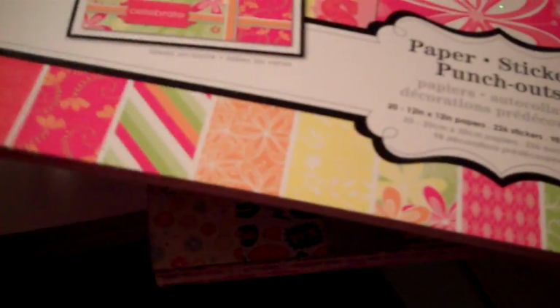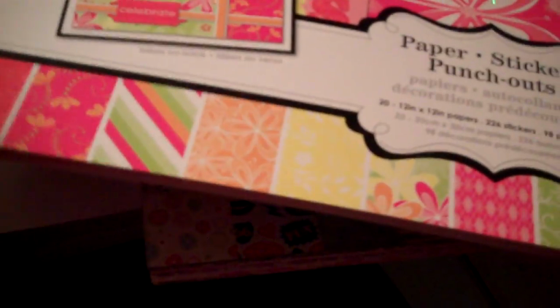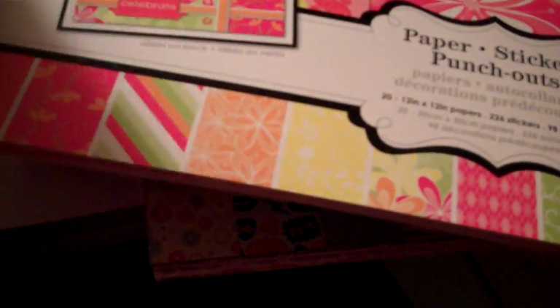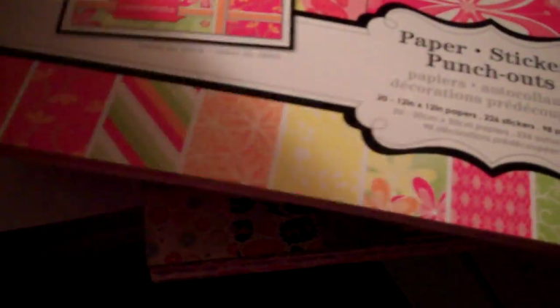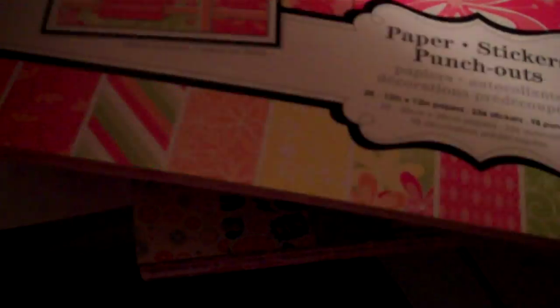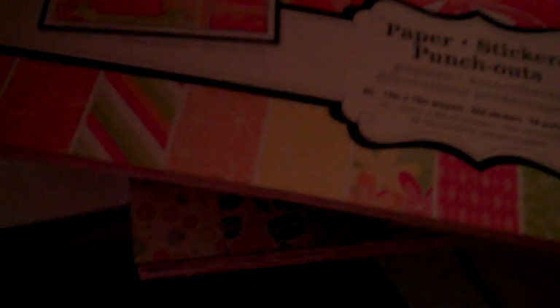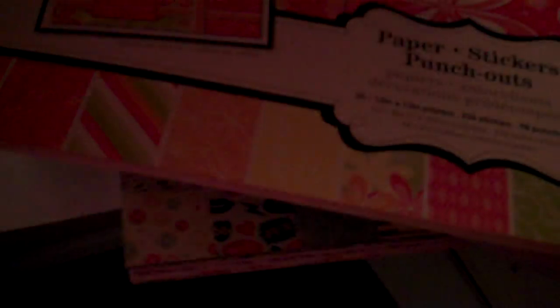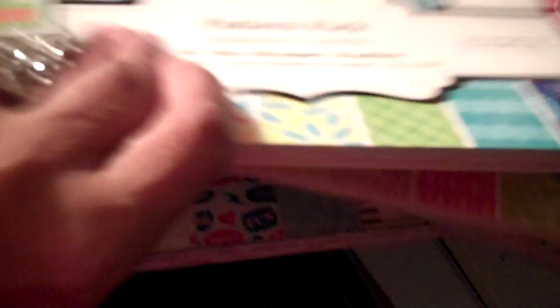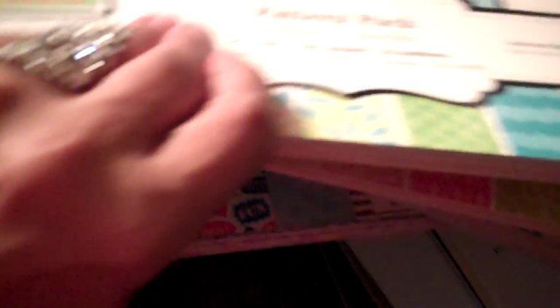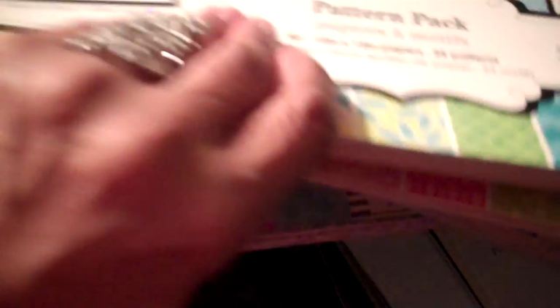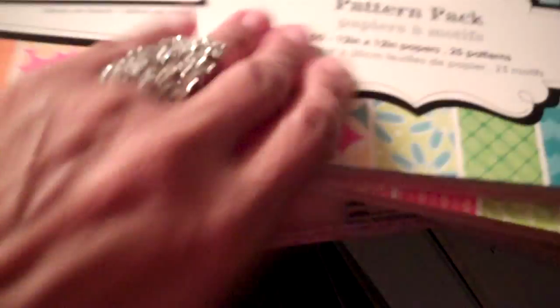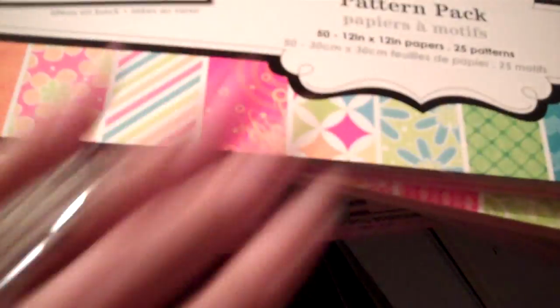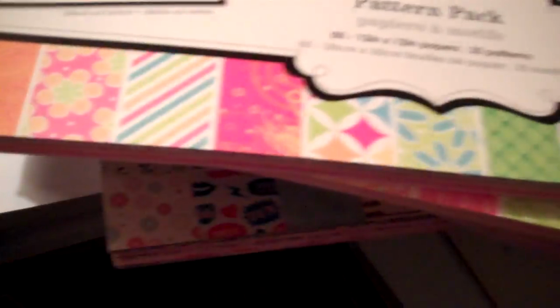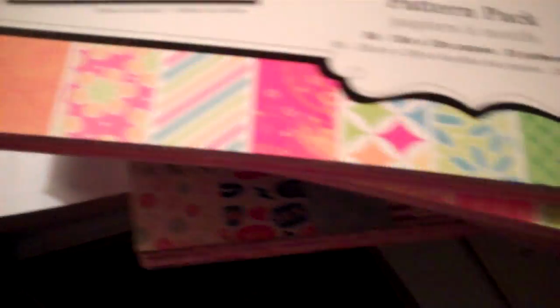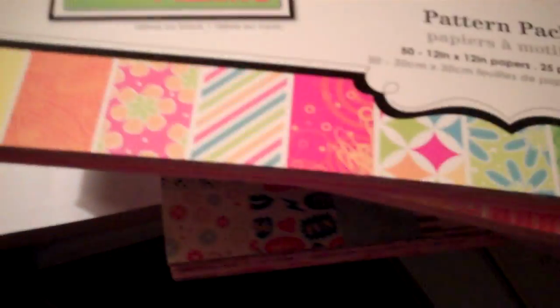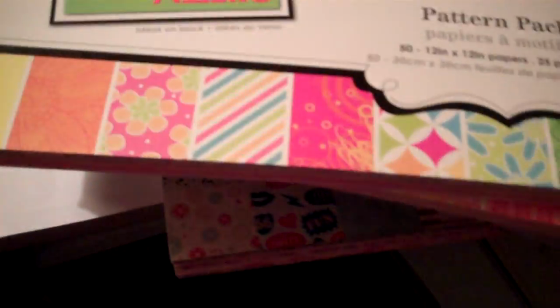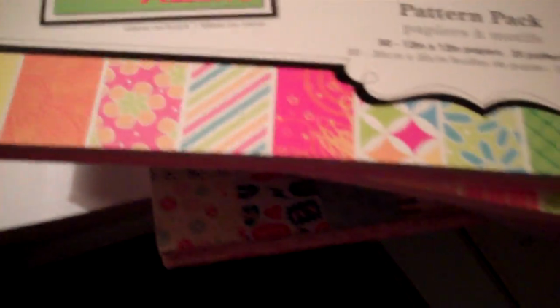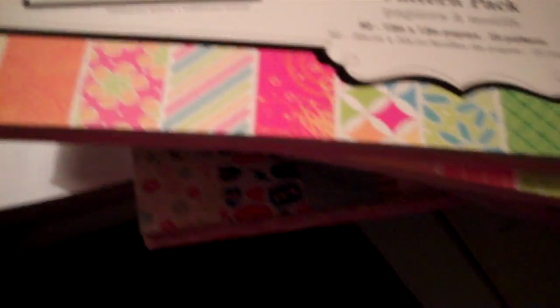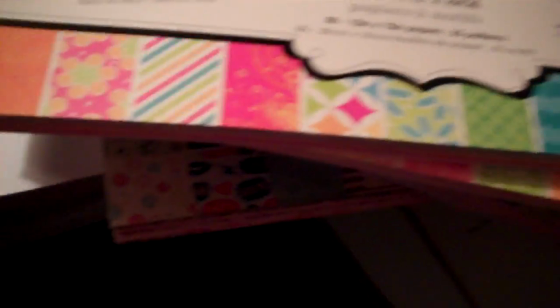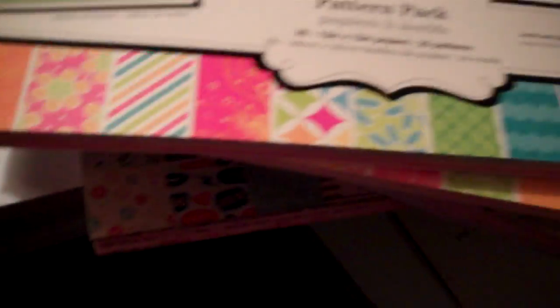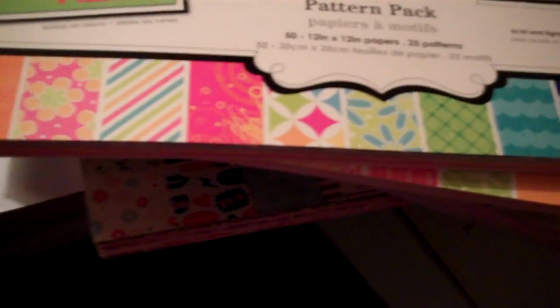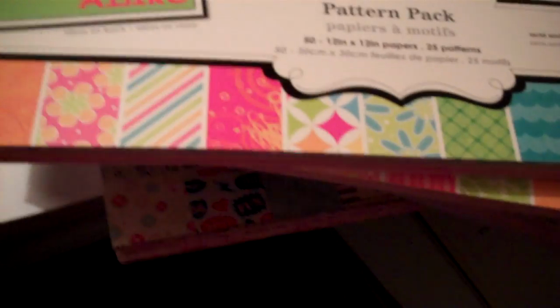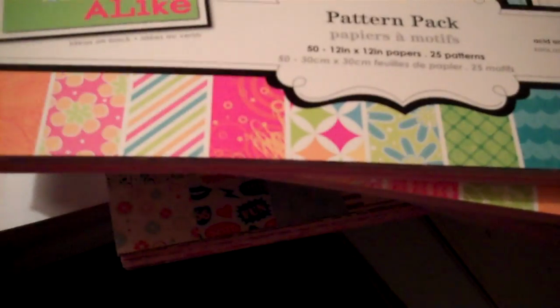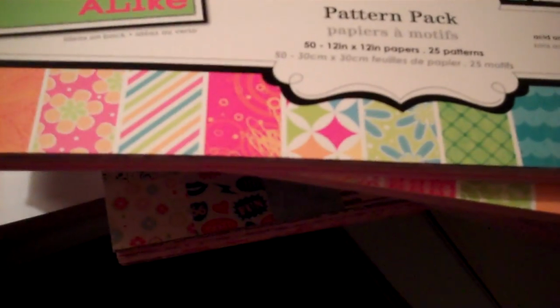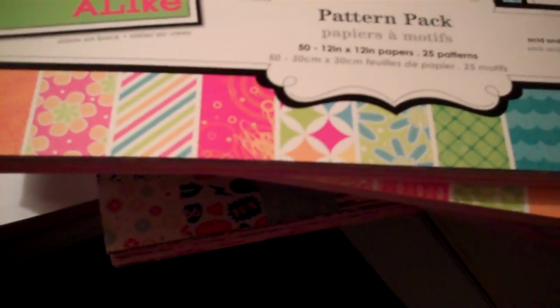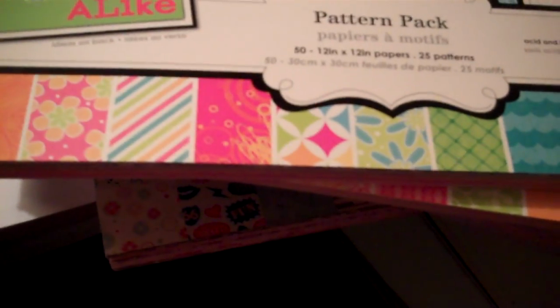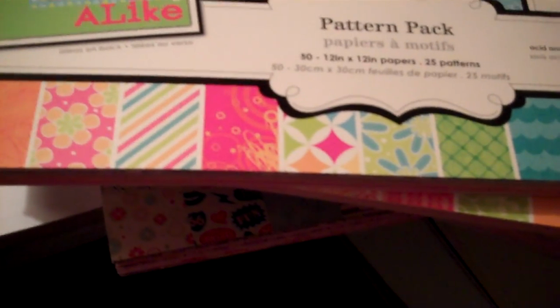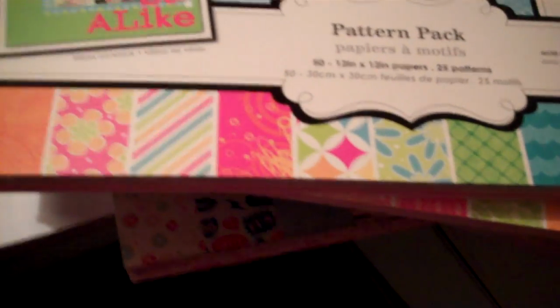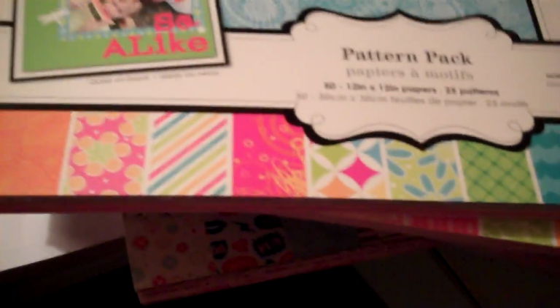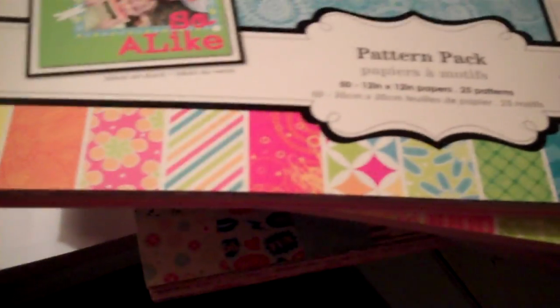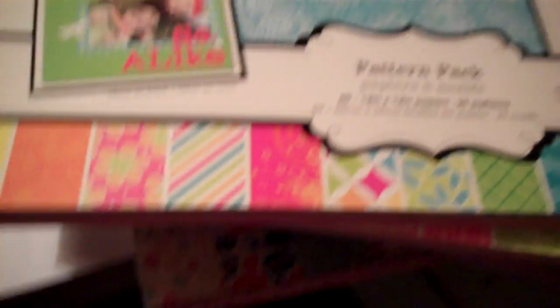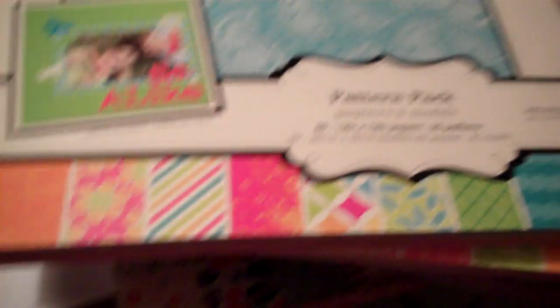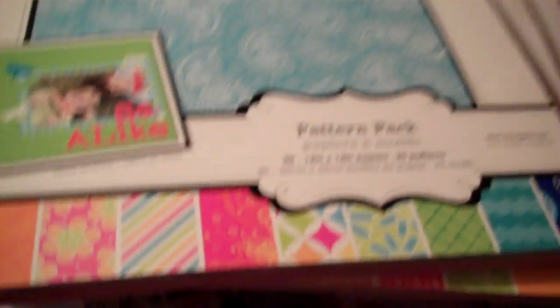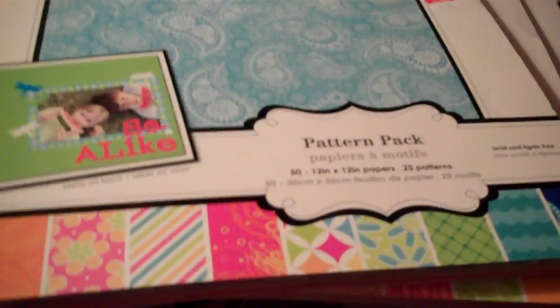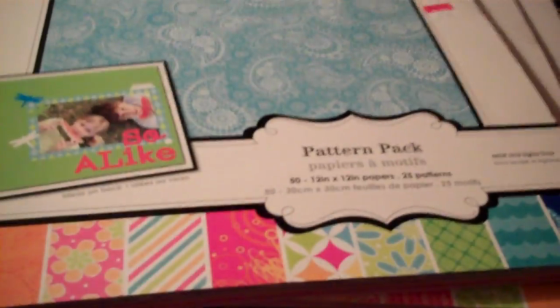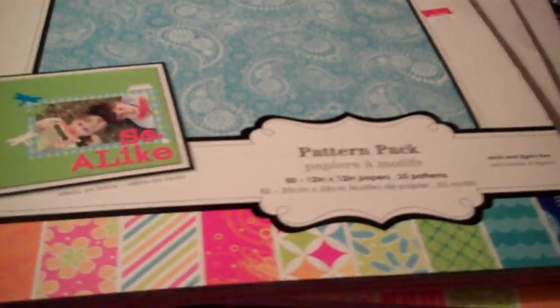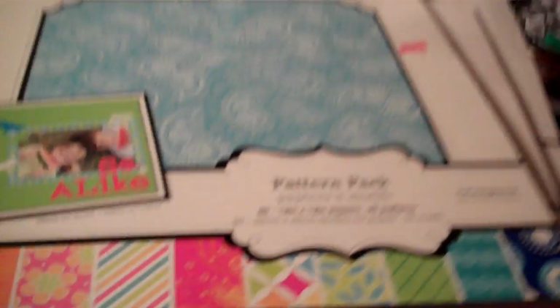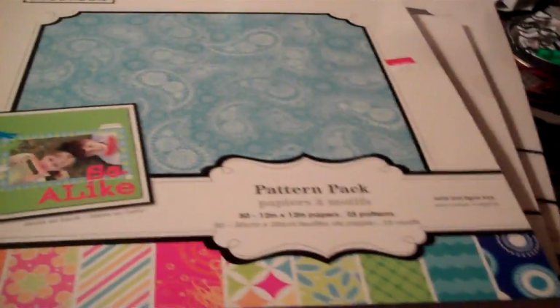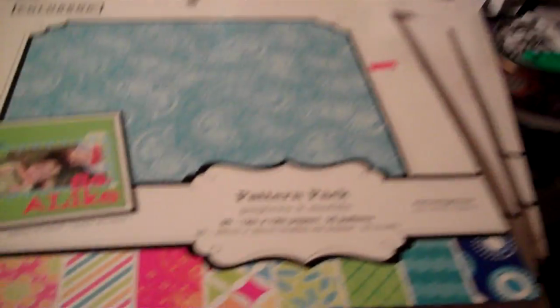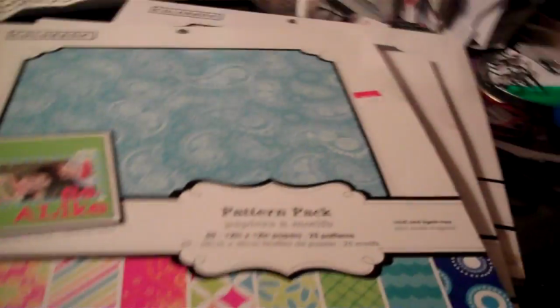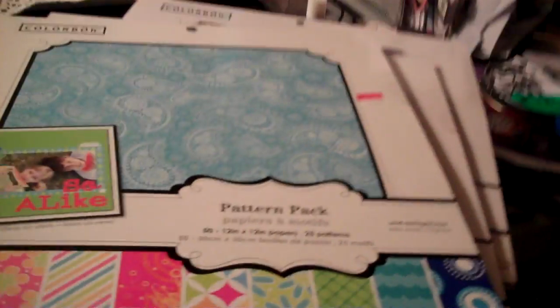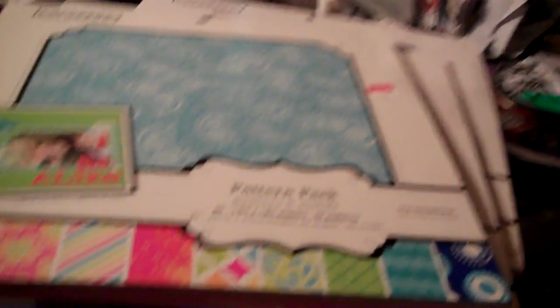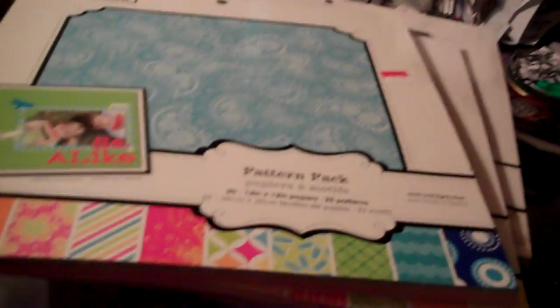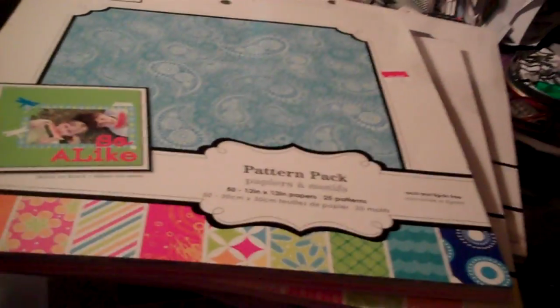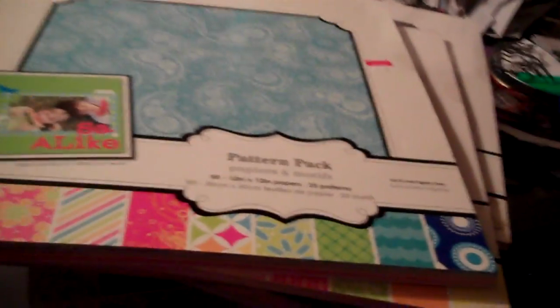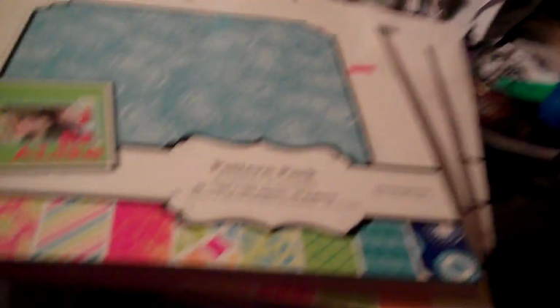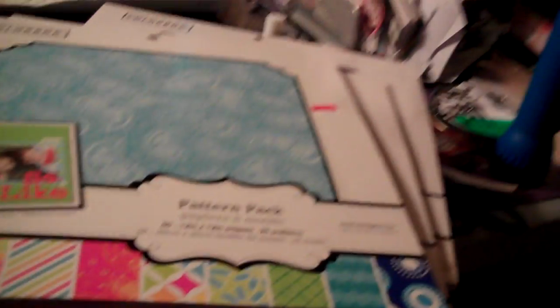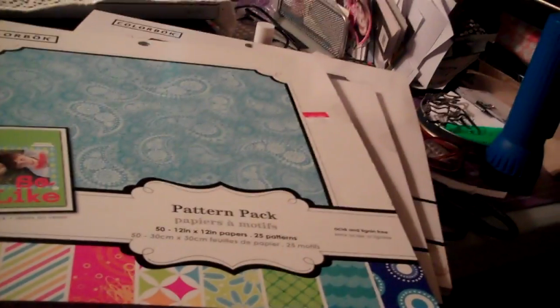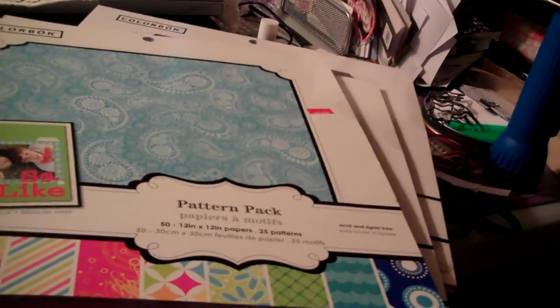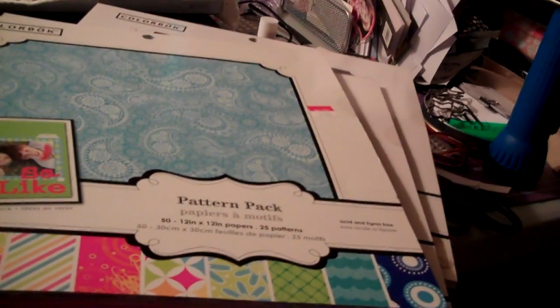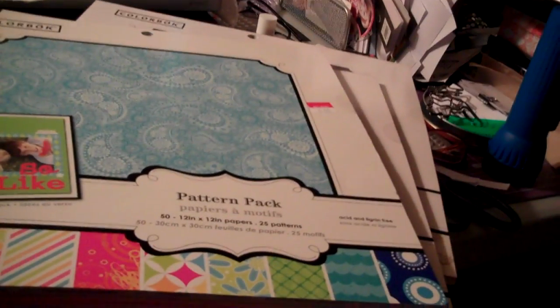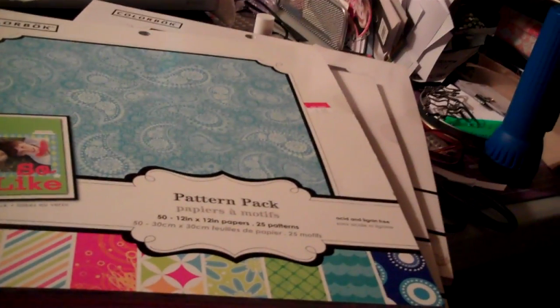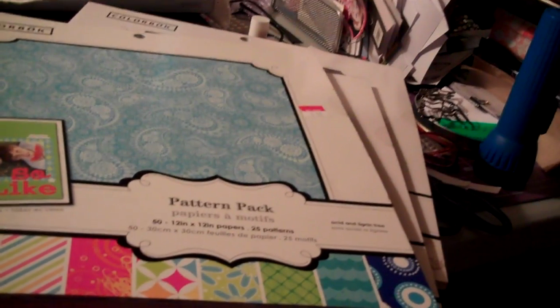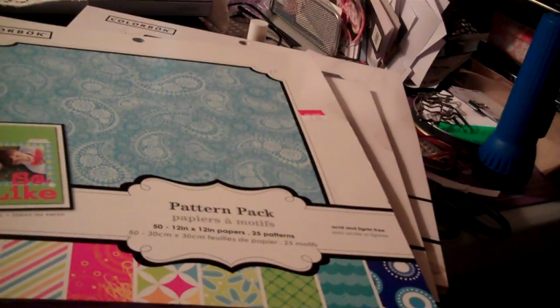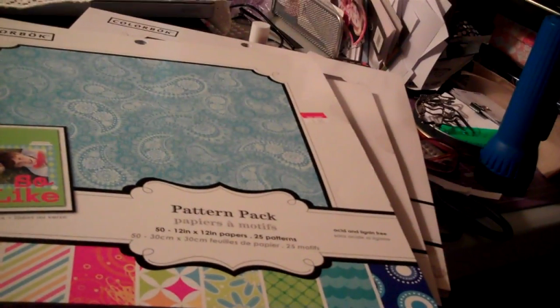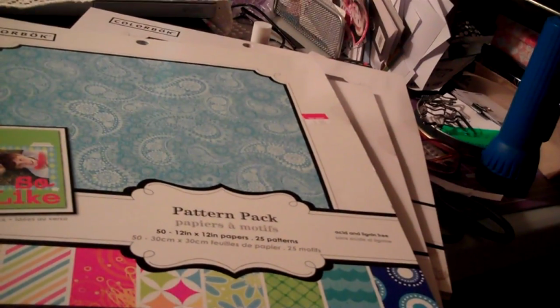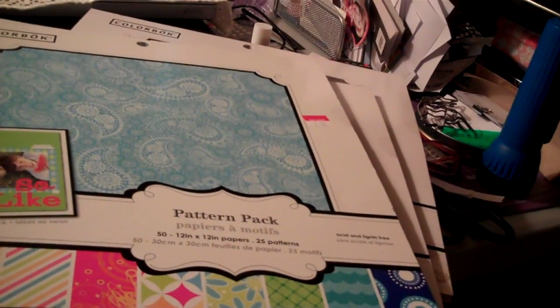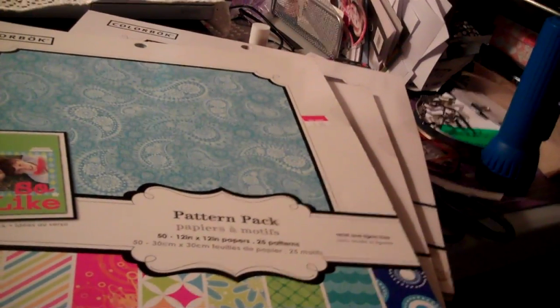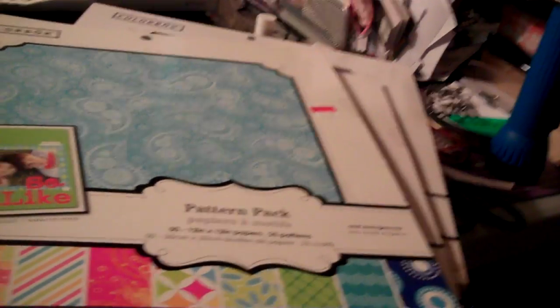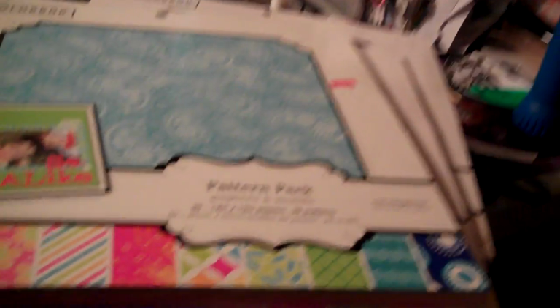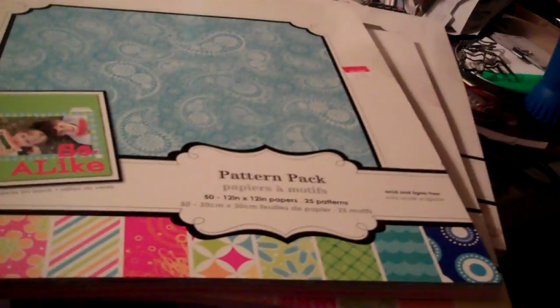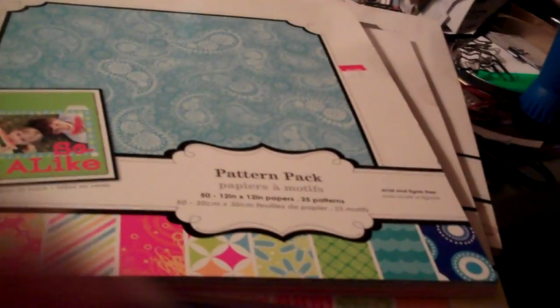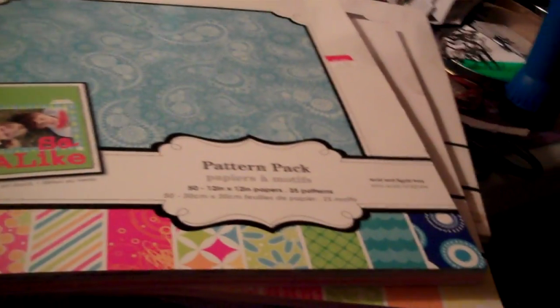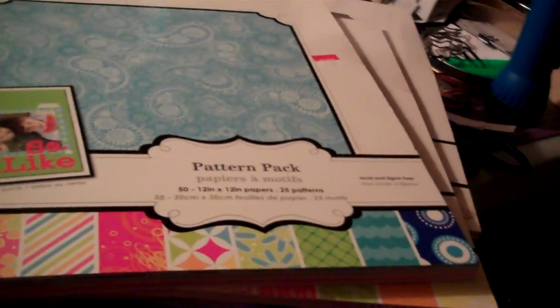I went to Walmart and to Marshall's and that was what I got at those two stores. Alright, goodbye!